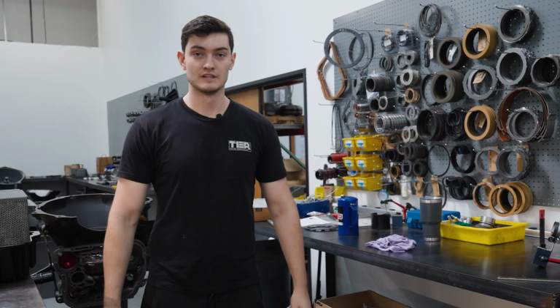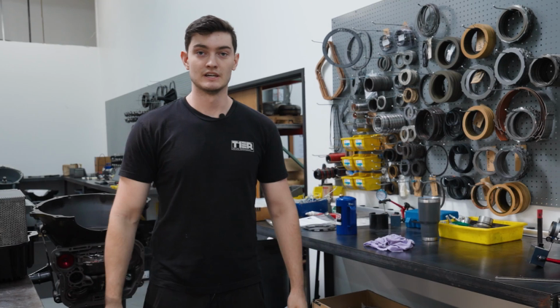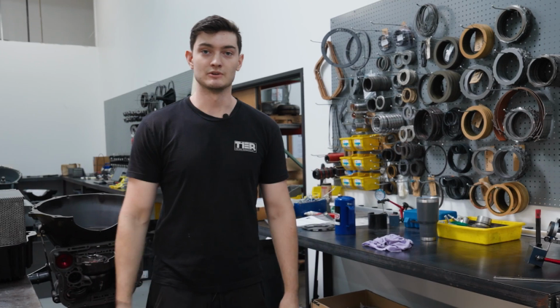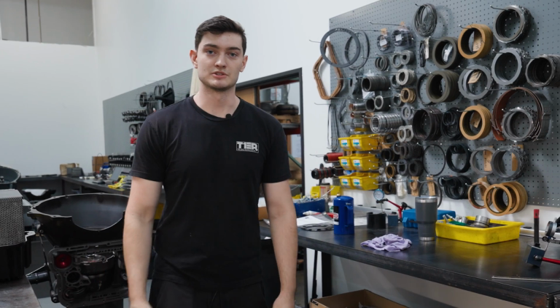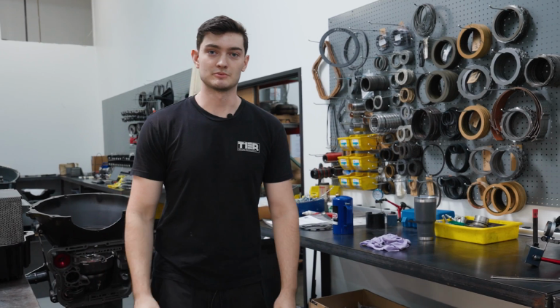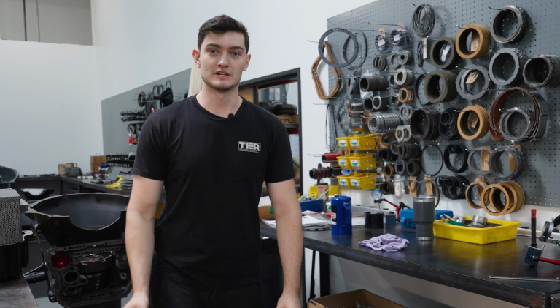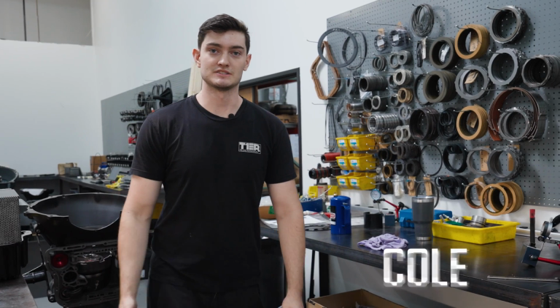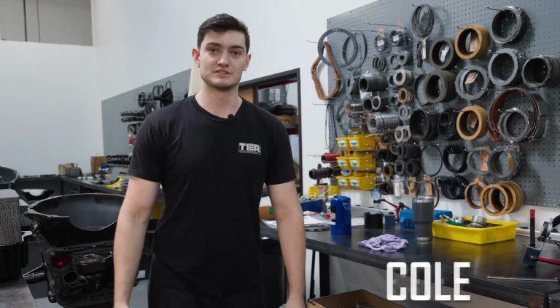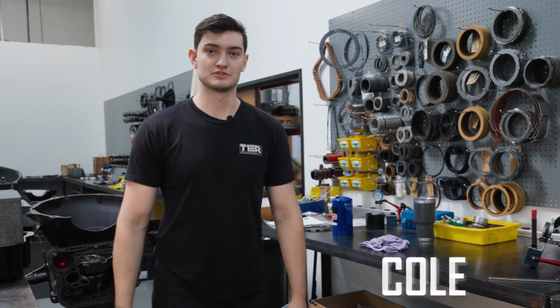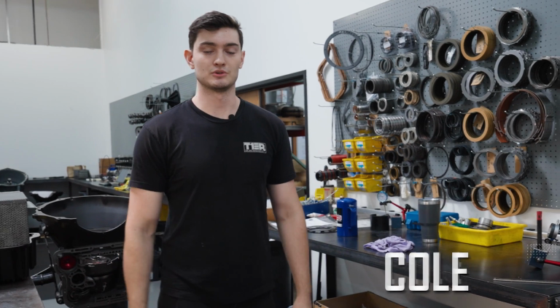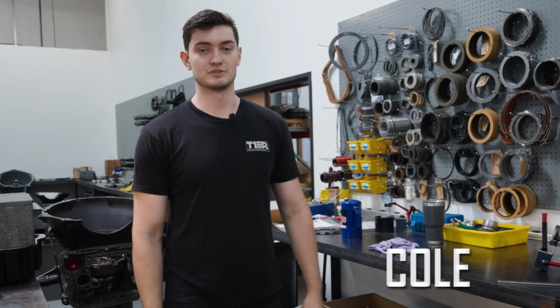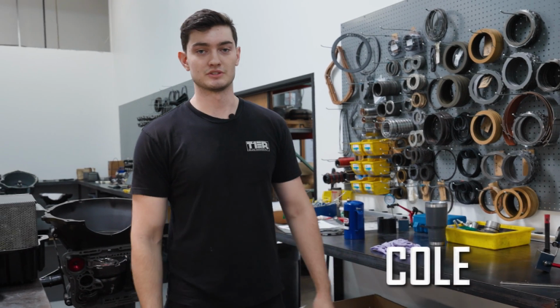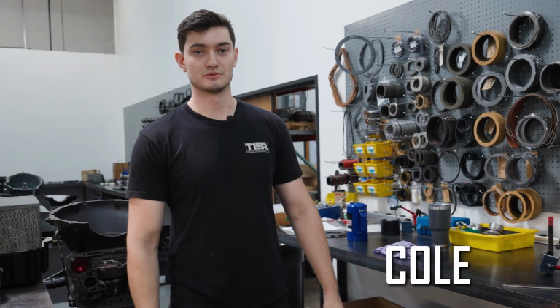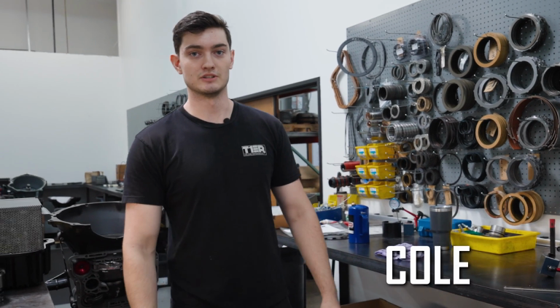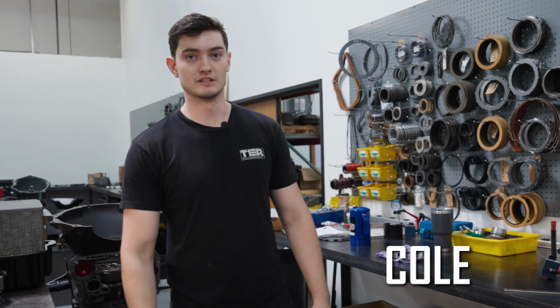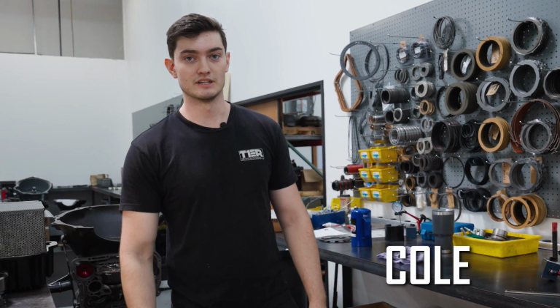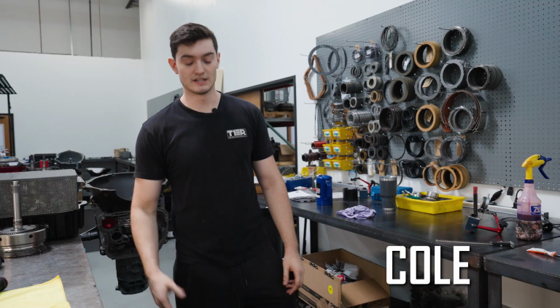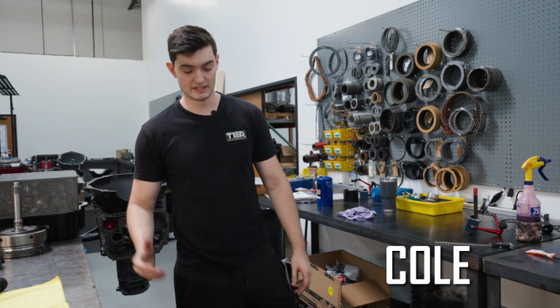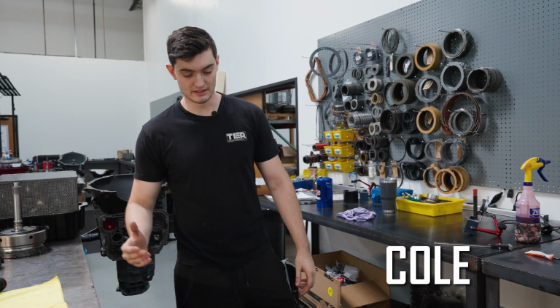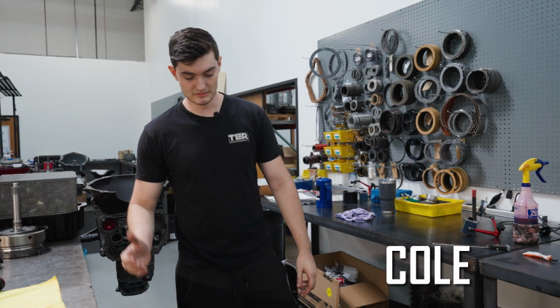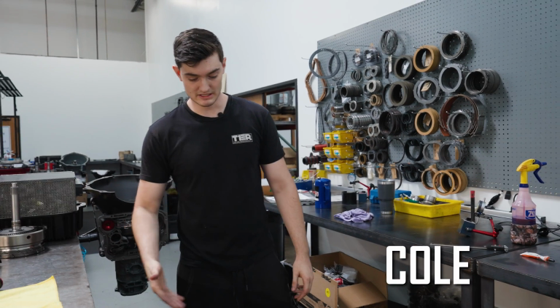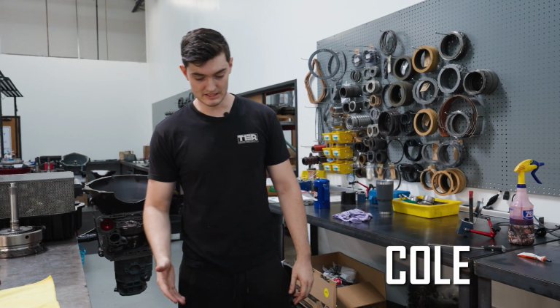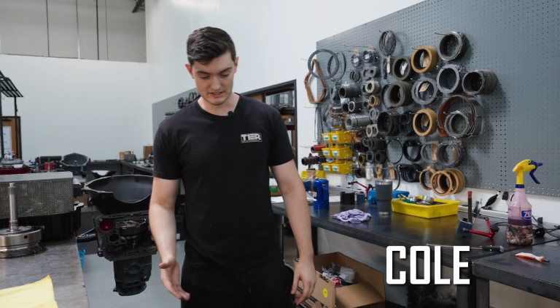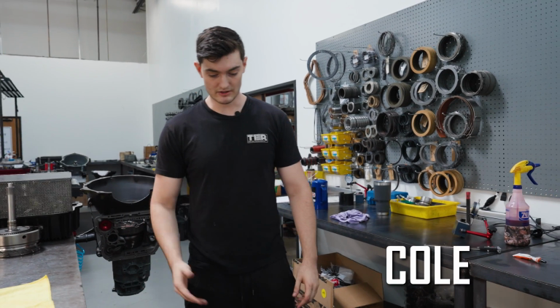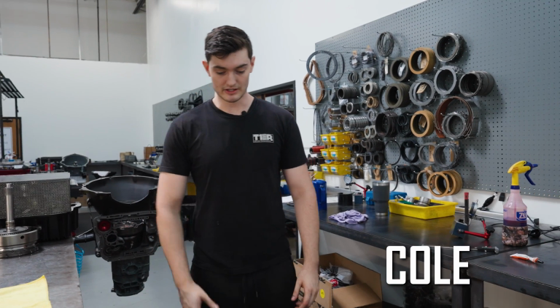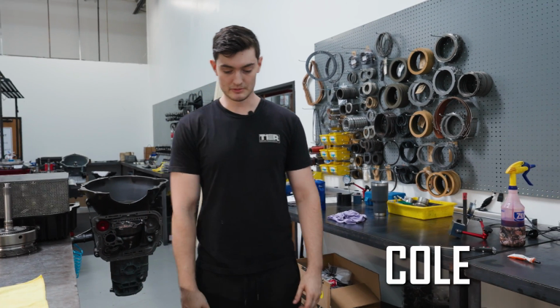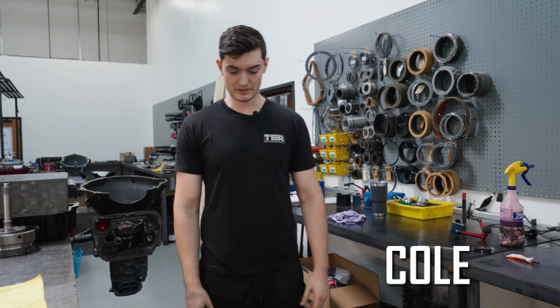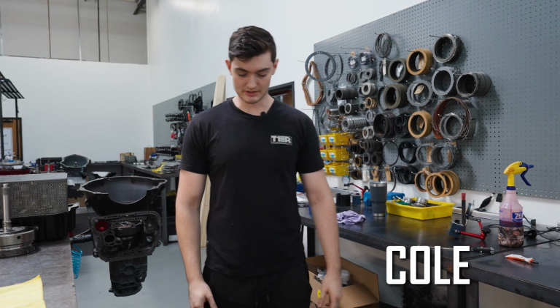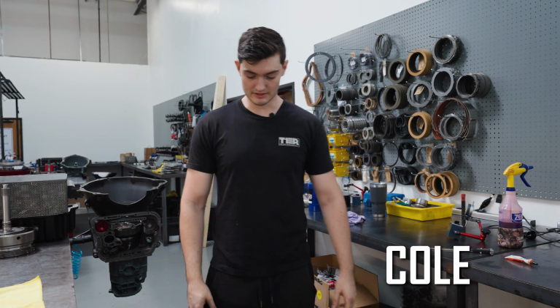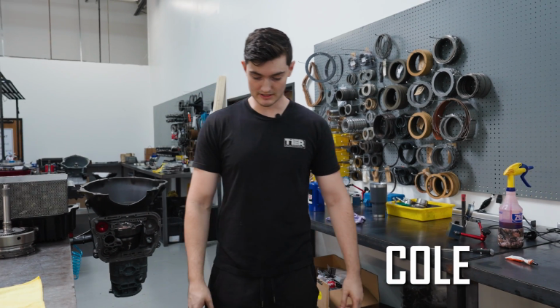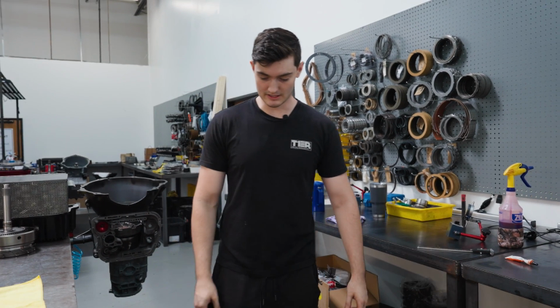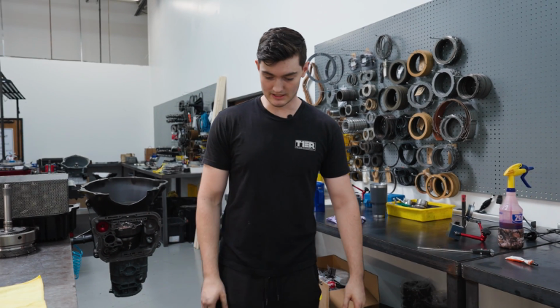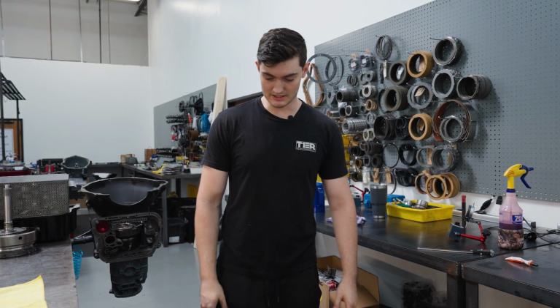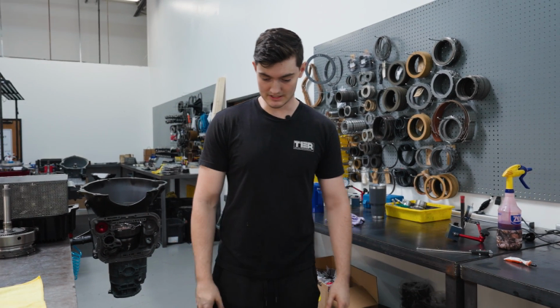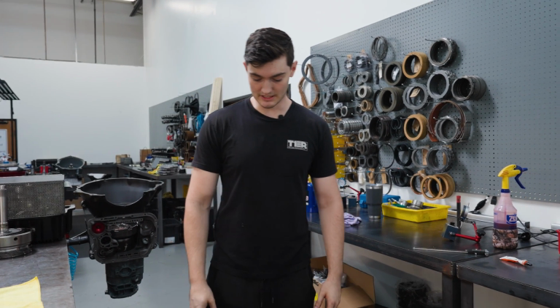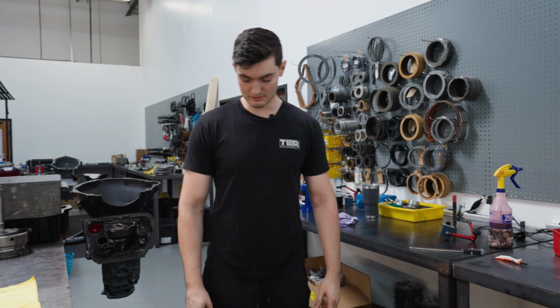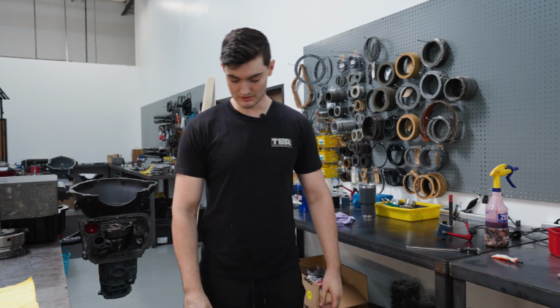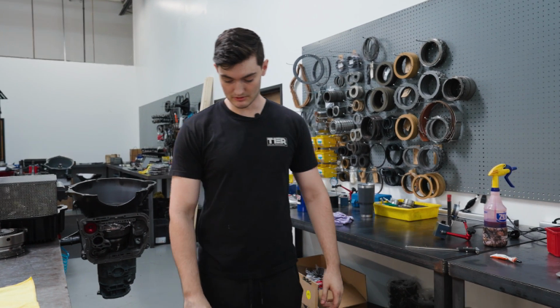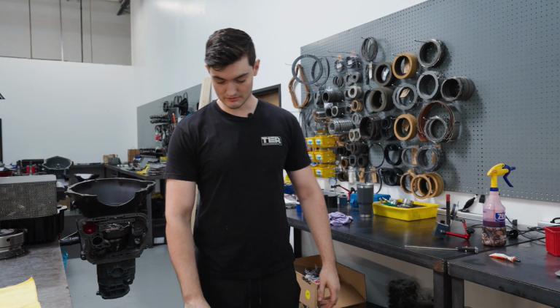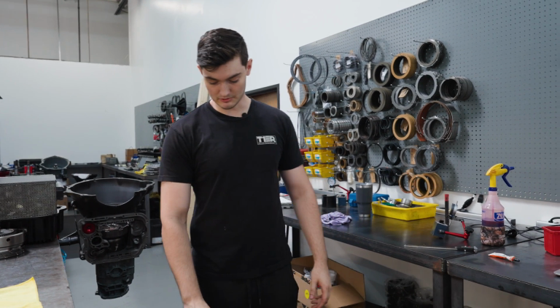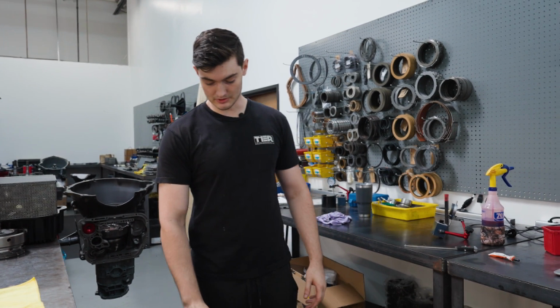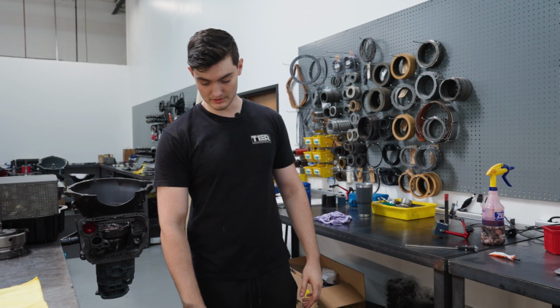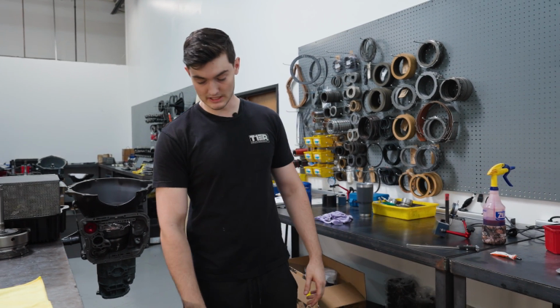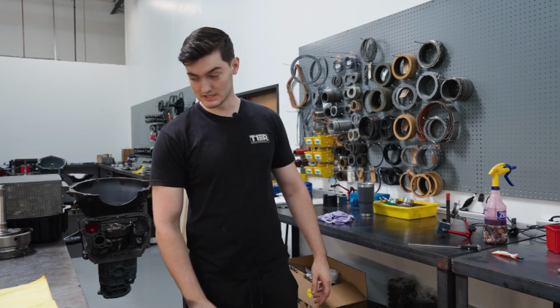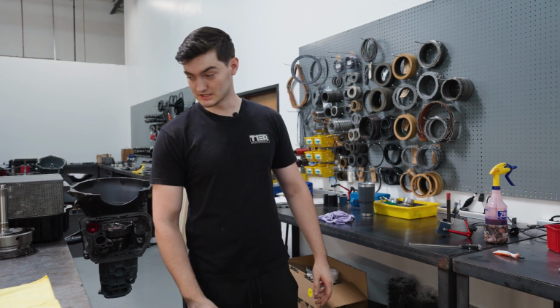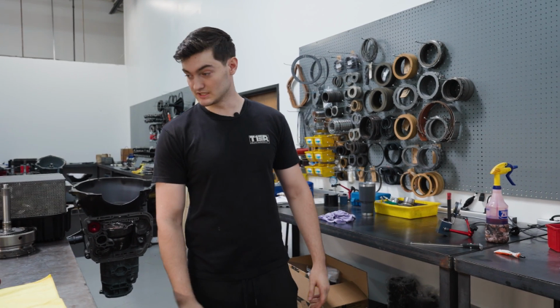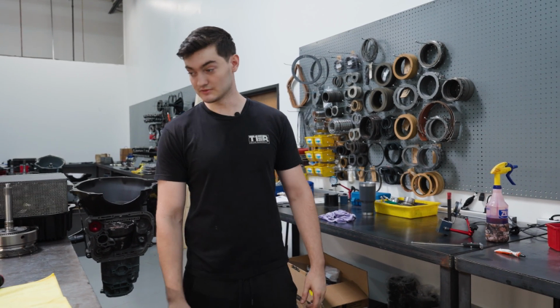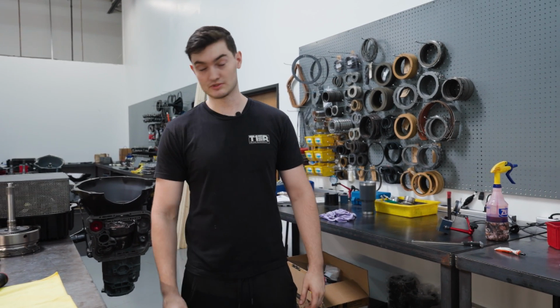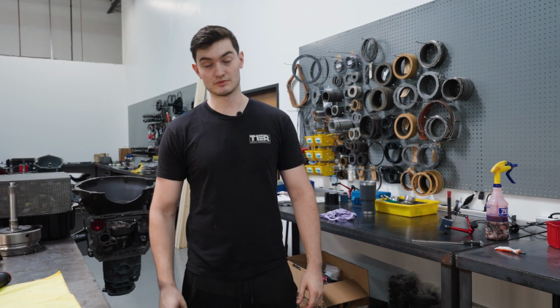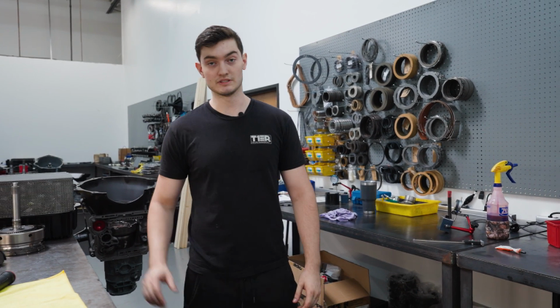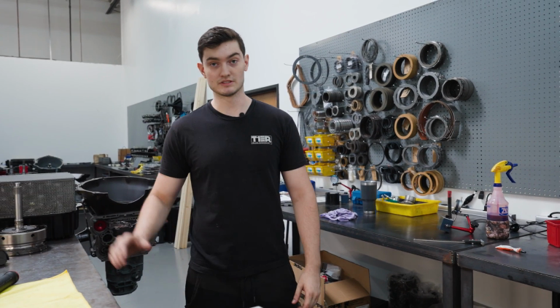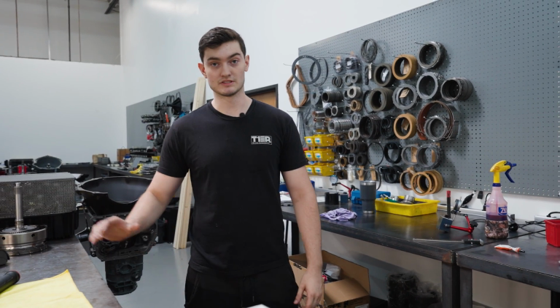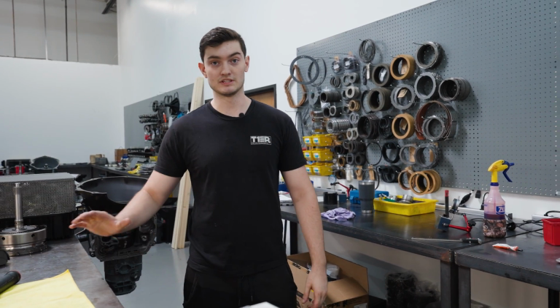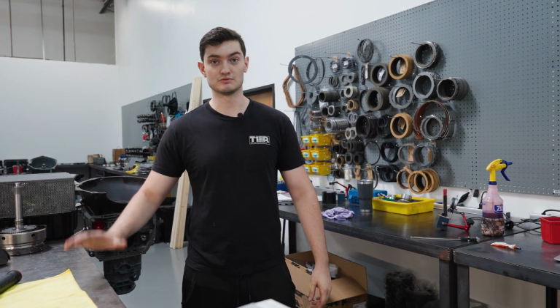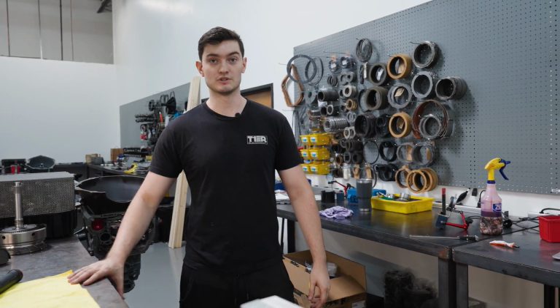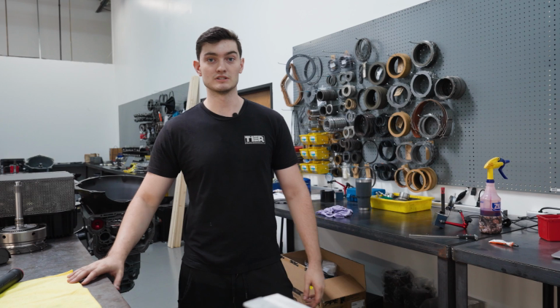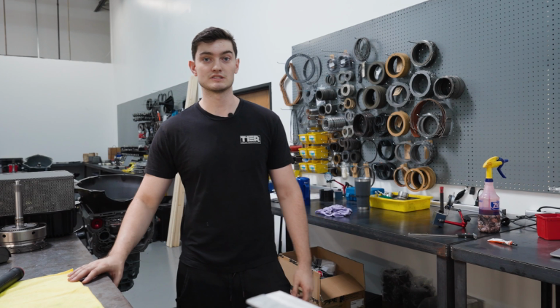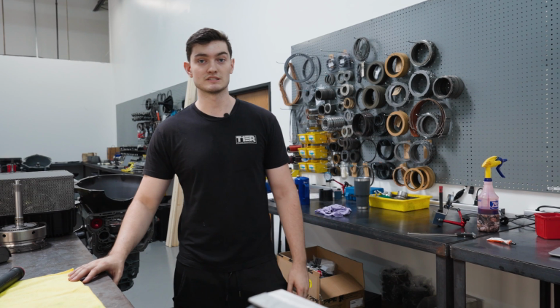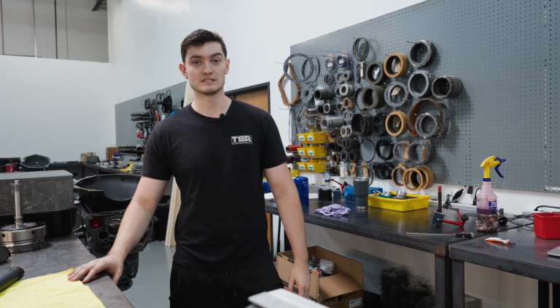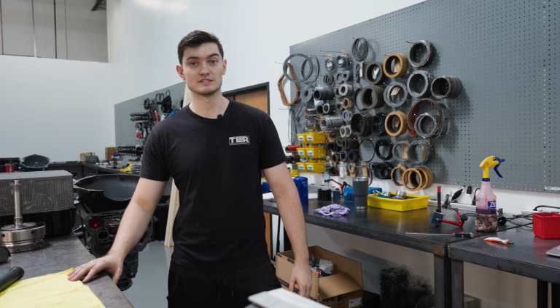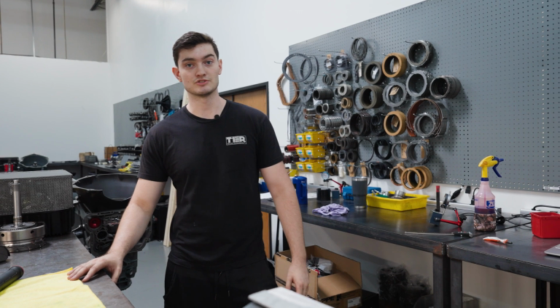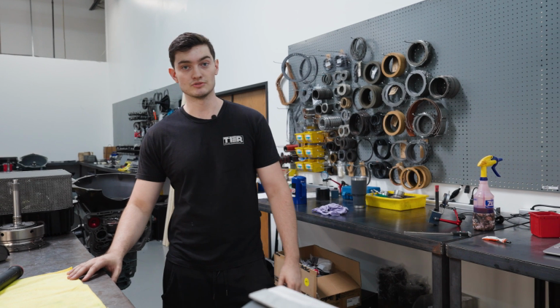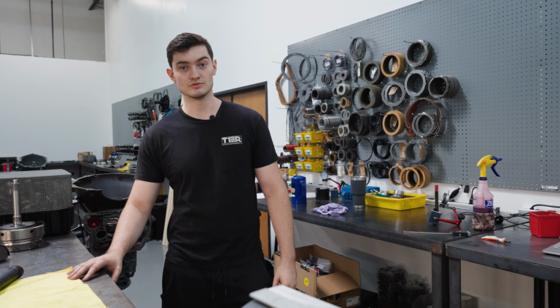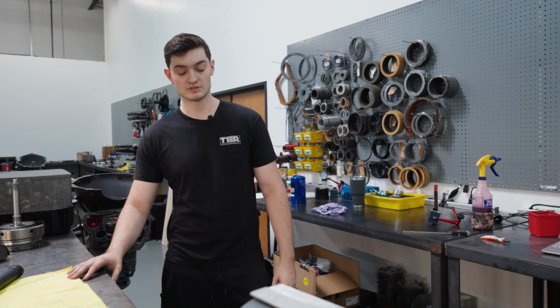Hey, what's up guys? This is Cole with Tier 1. I am the 10R80 Builder and today we're going over with you guys the difference between the Stage 1s and Stage 2s.